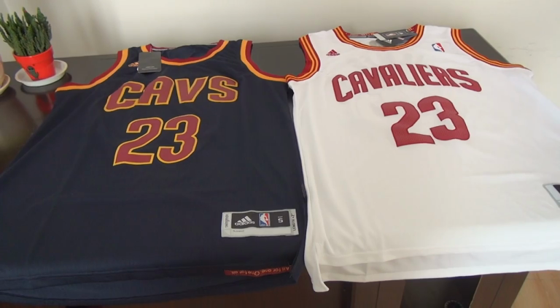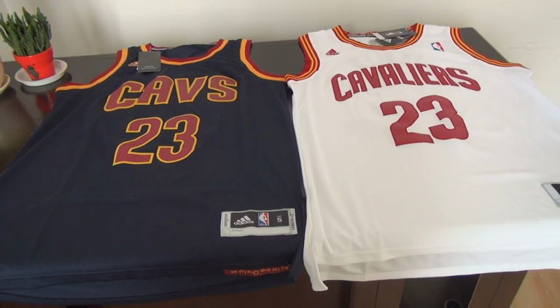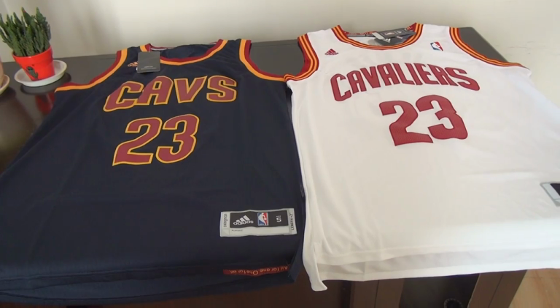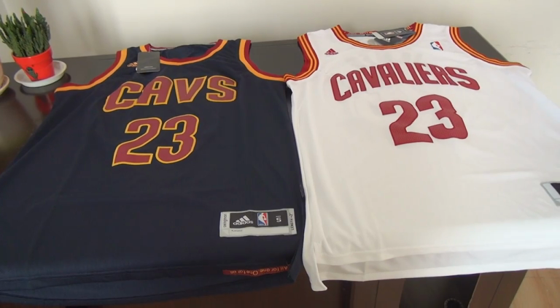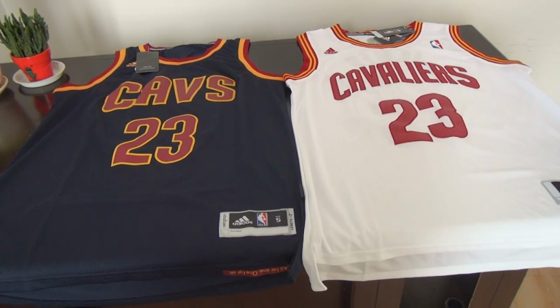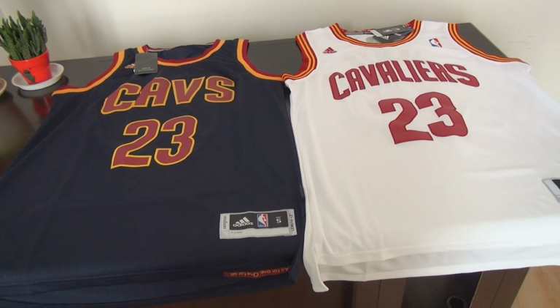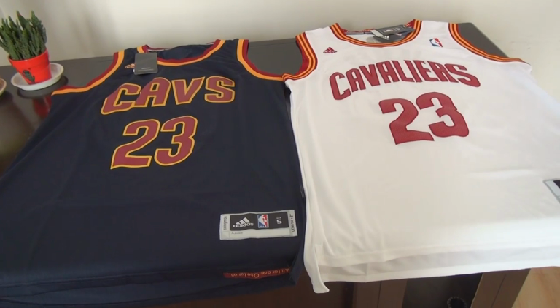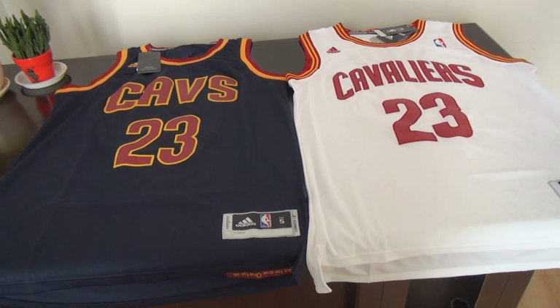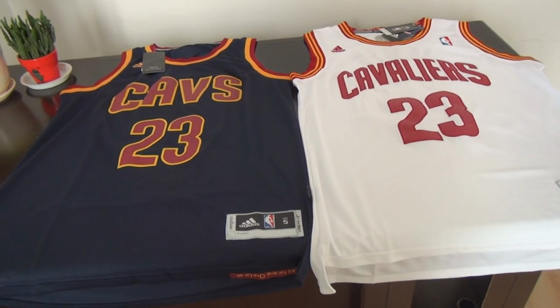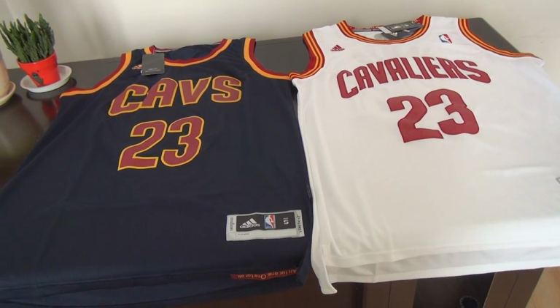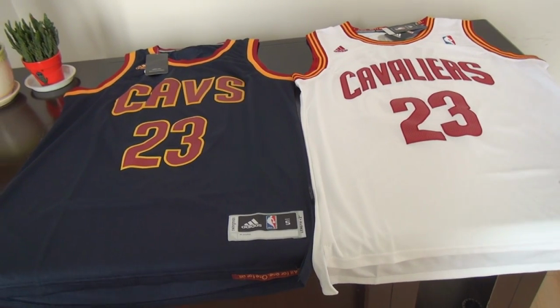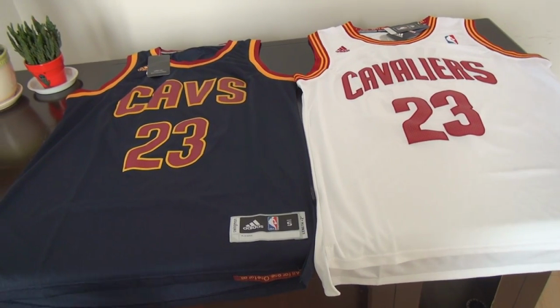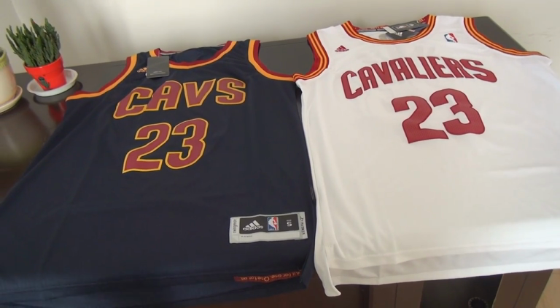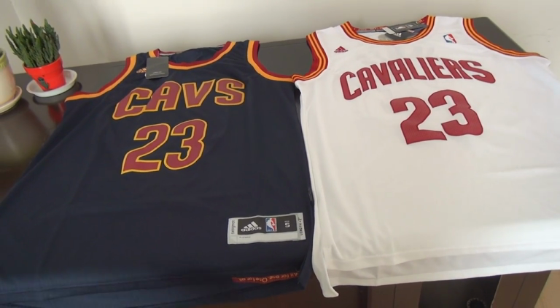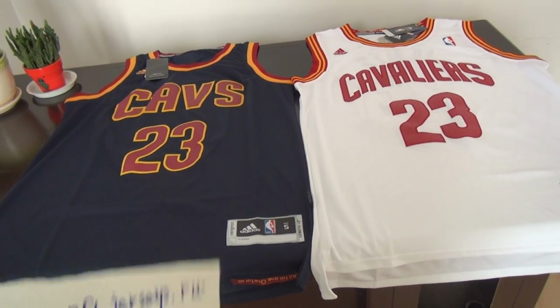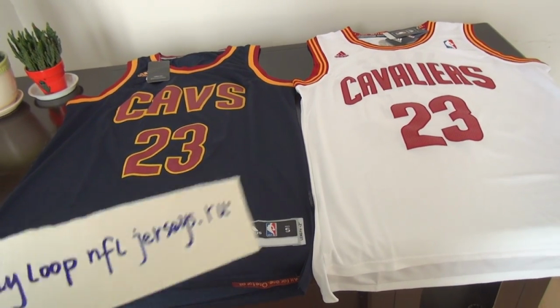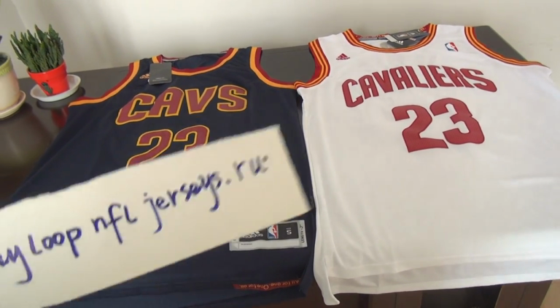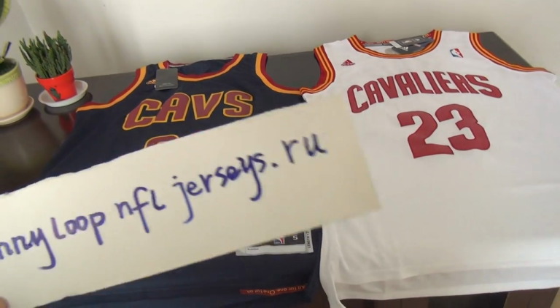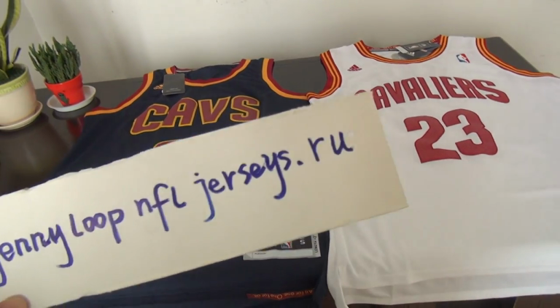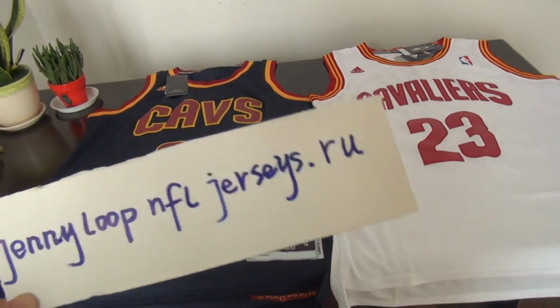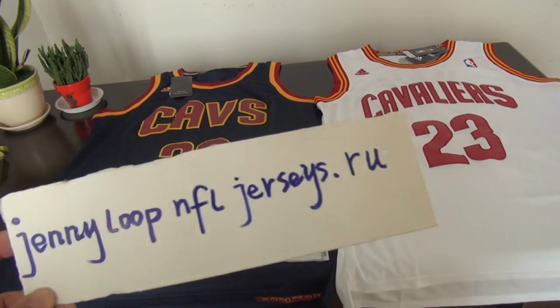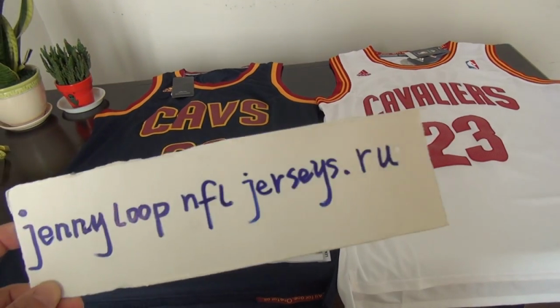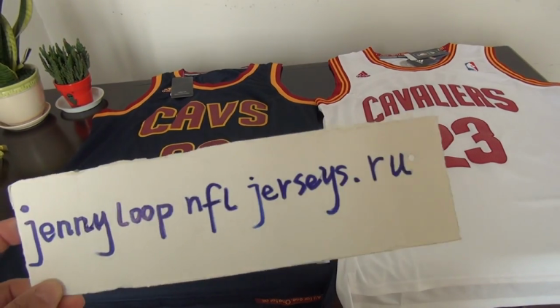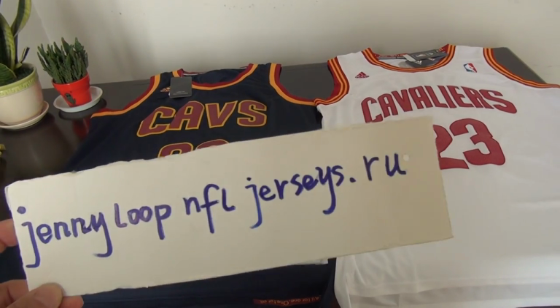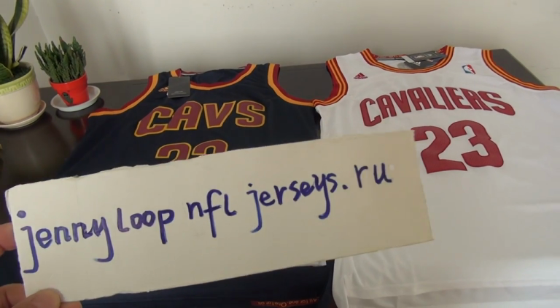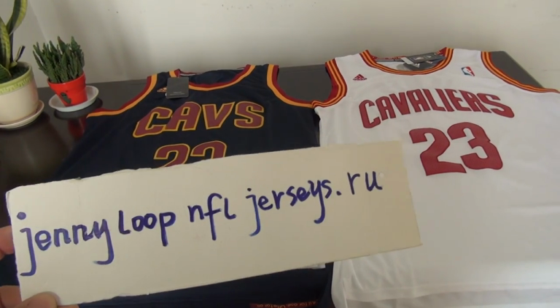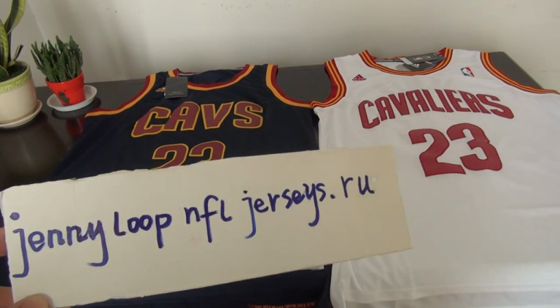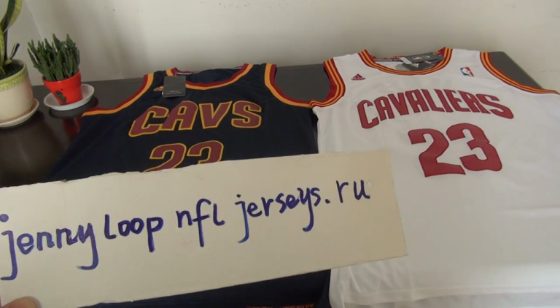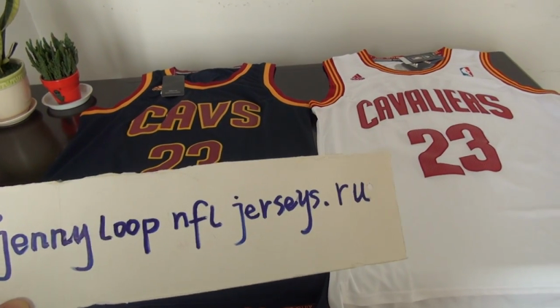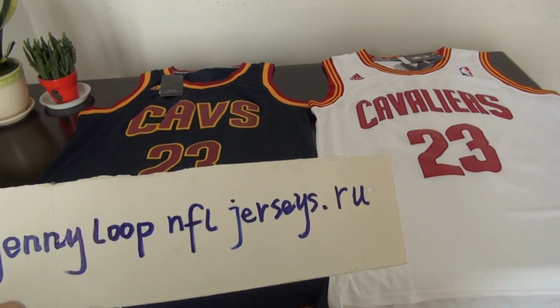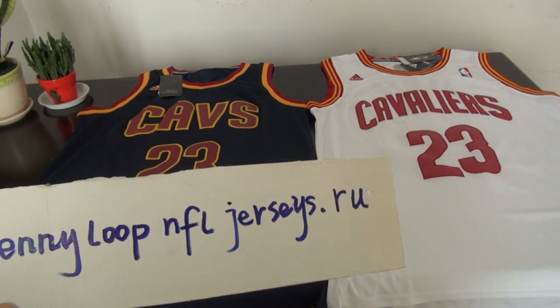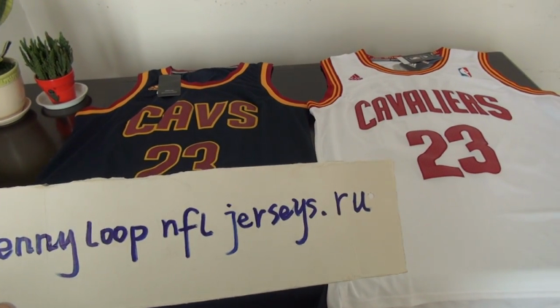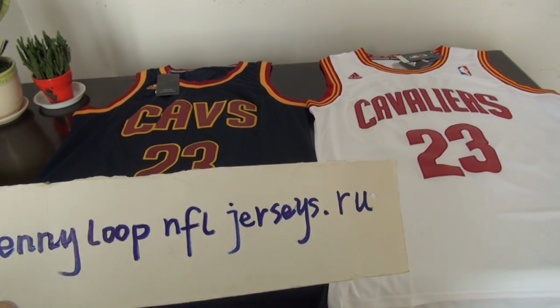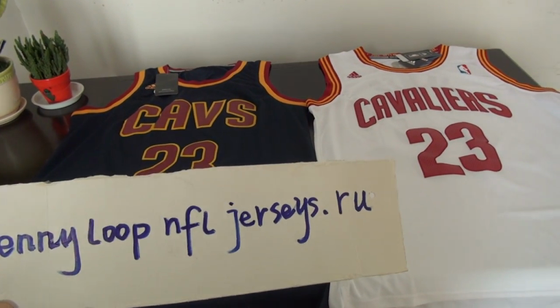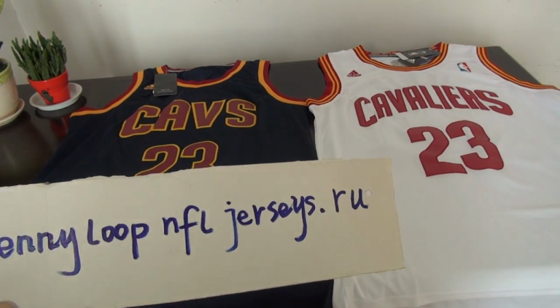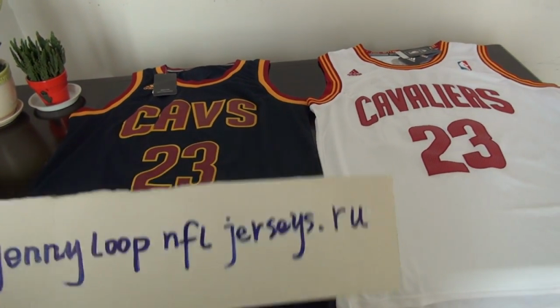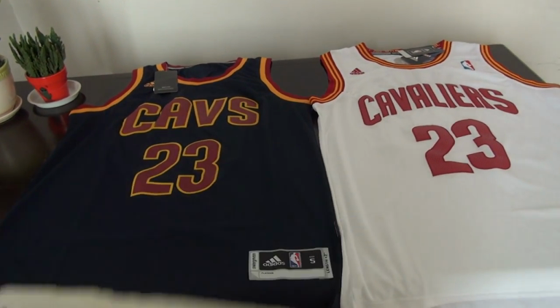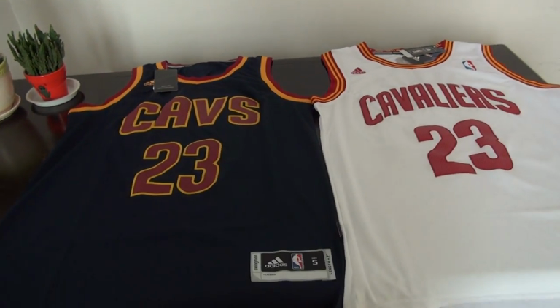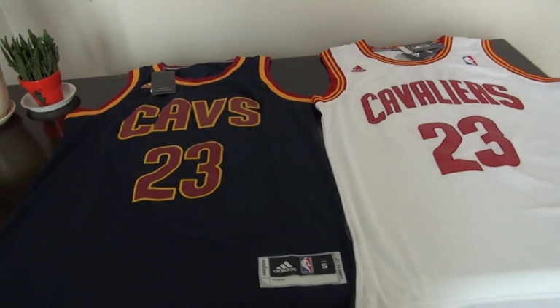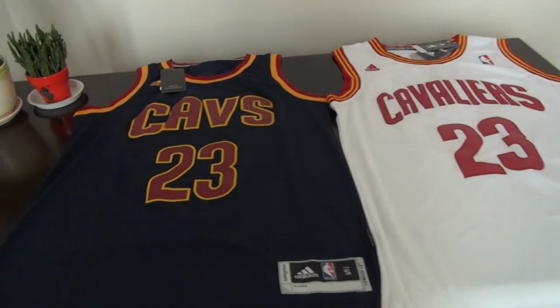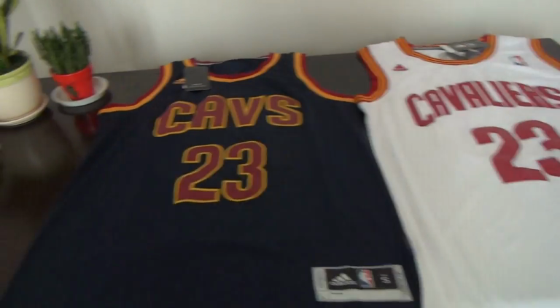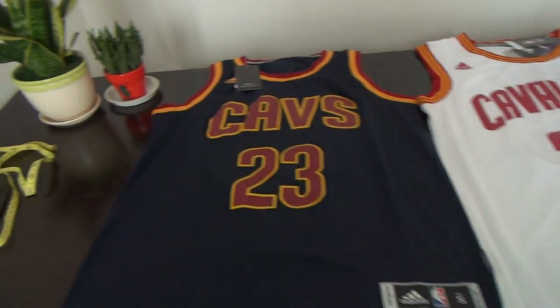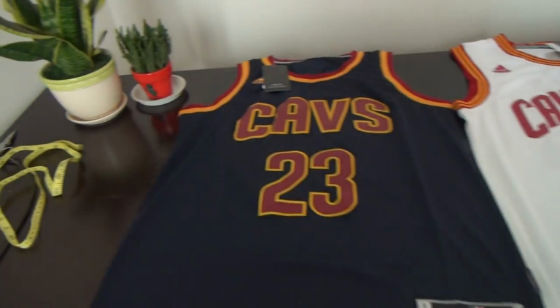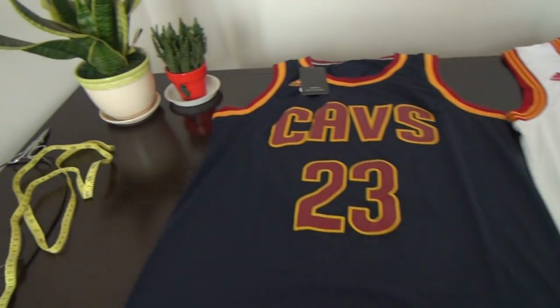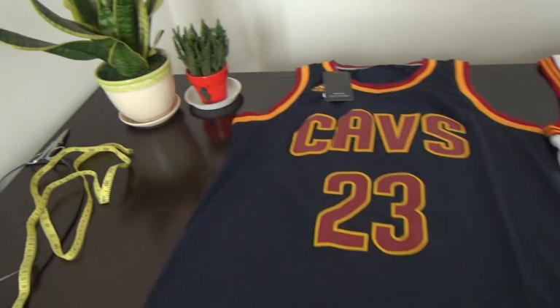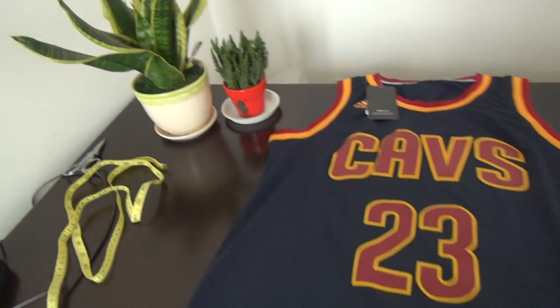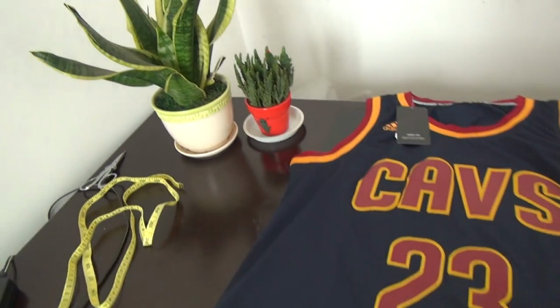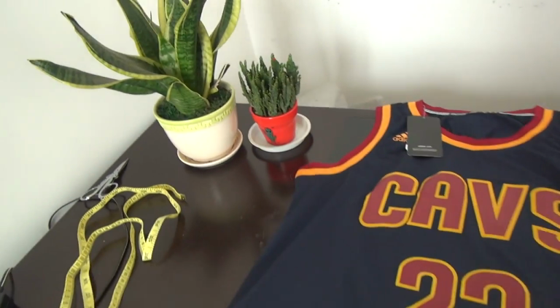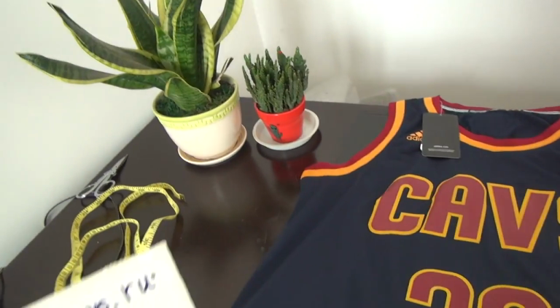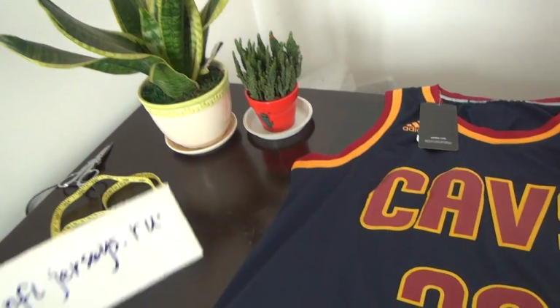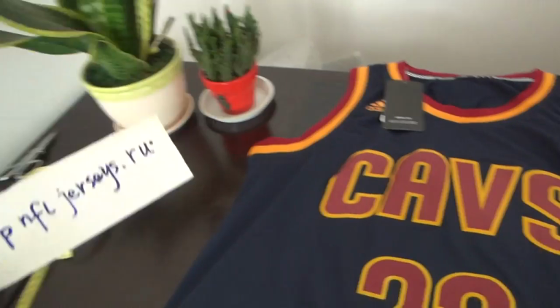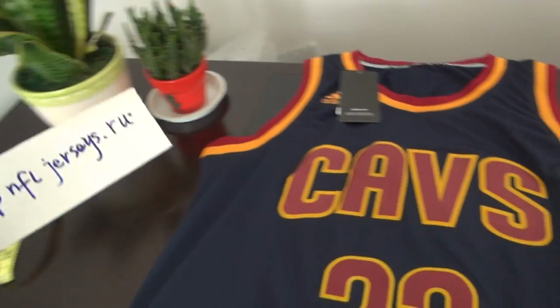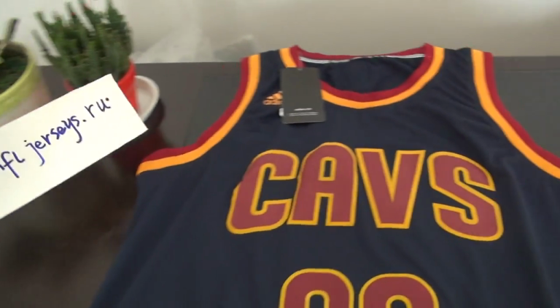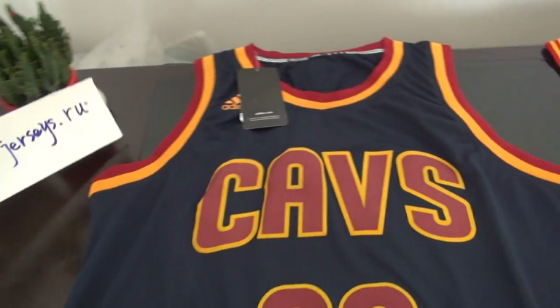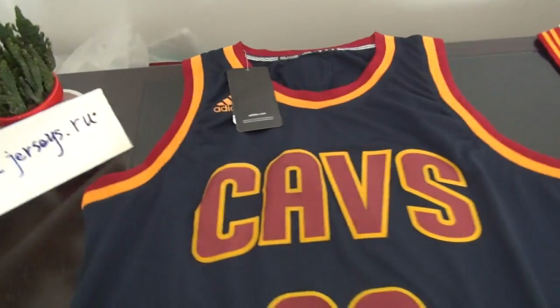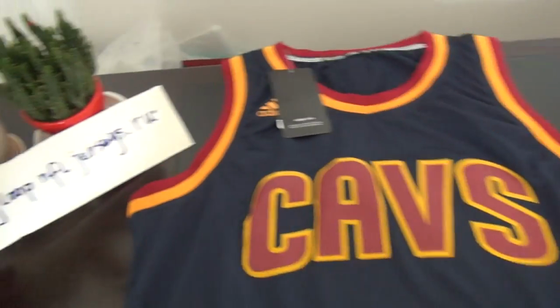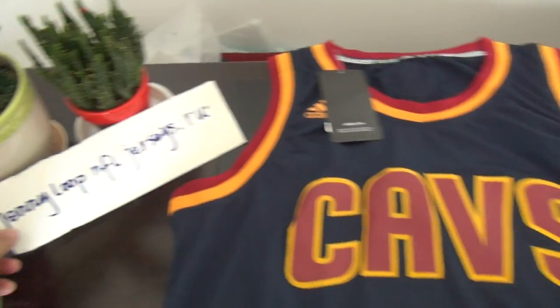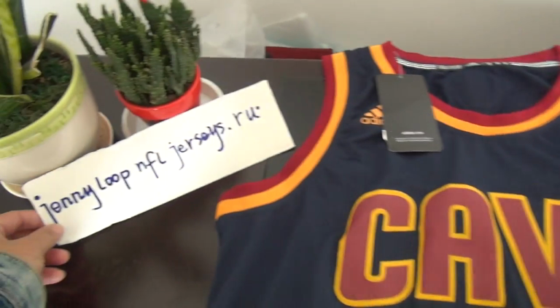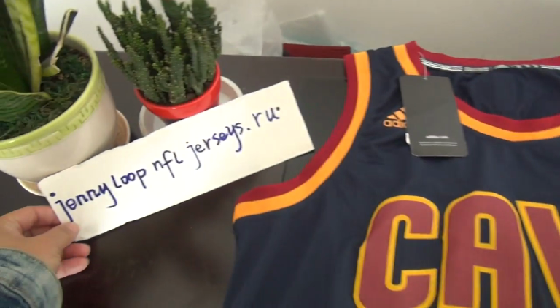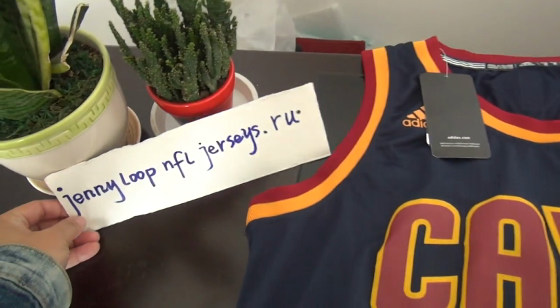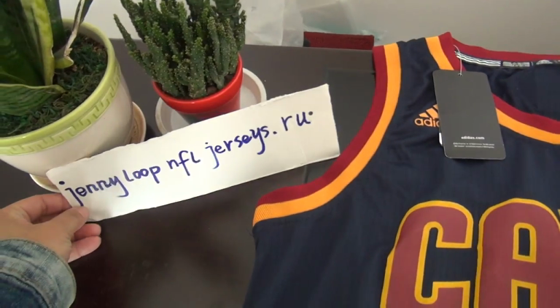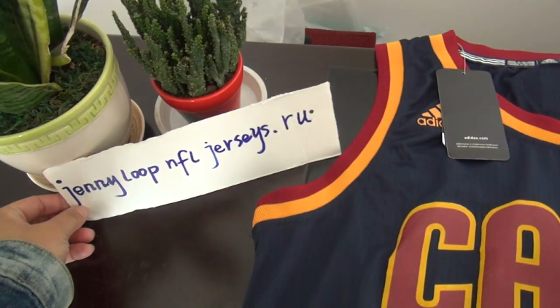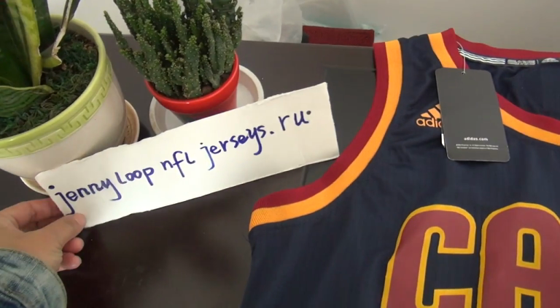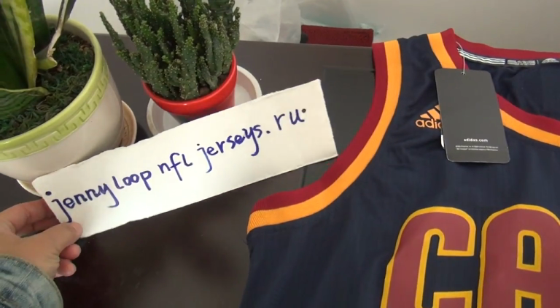Good afternoon, everyone. Here is Cindy from jerseyloopjerseys. This is my website.